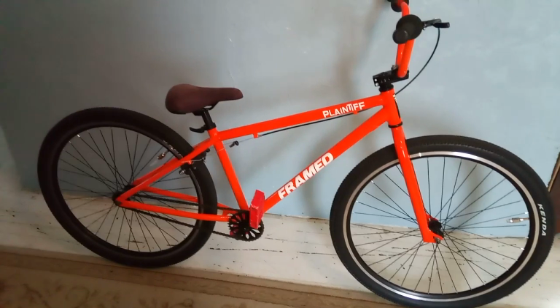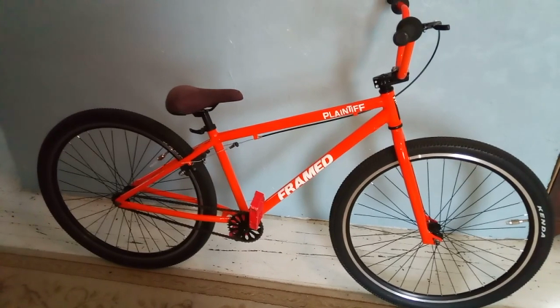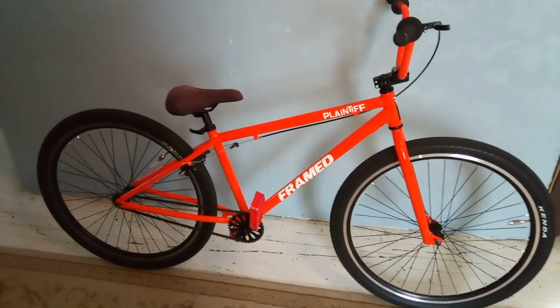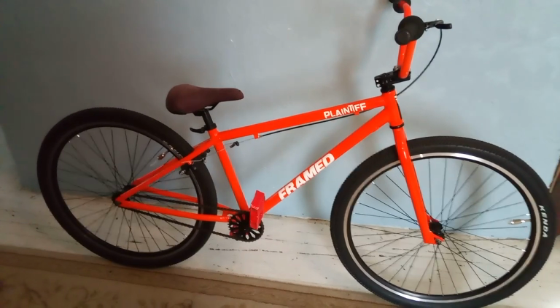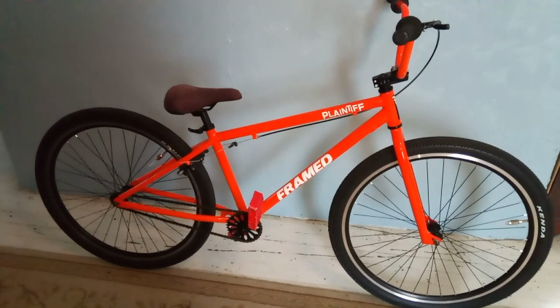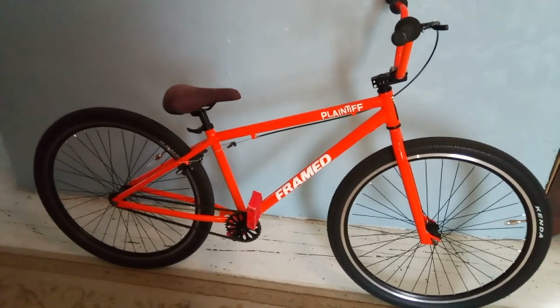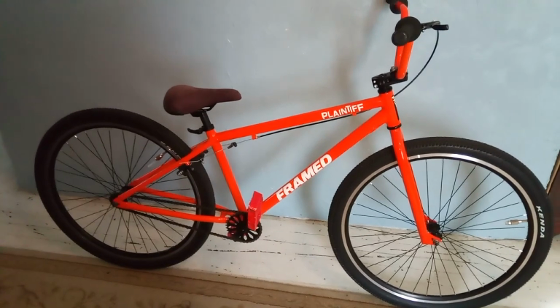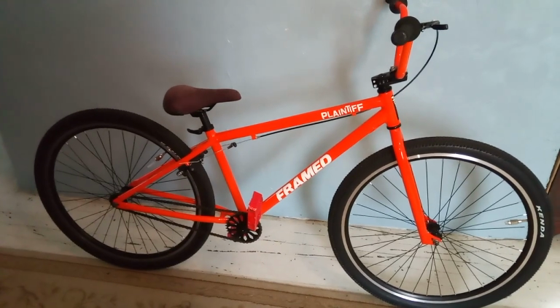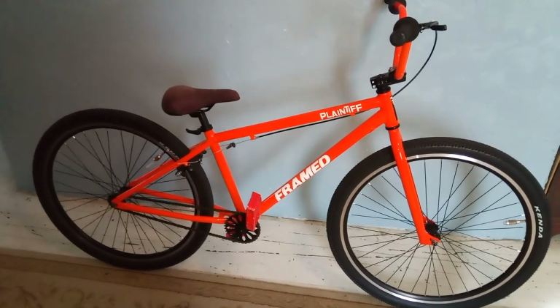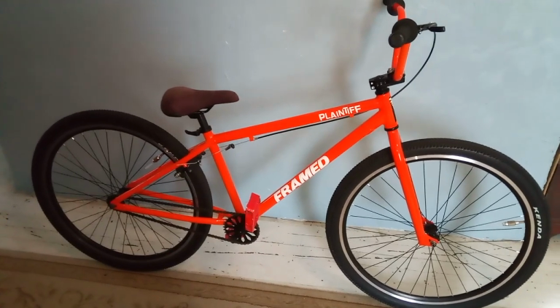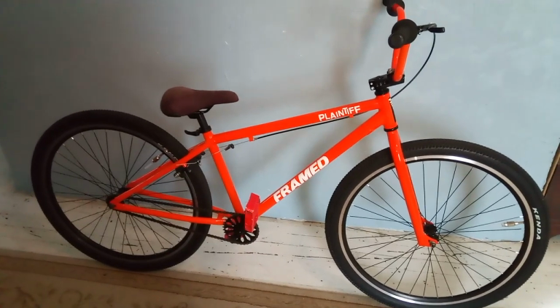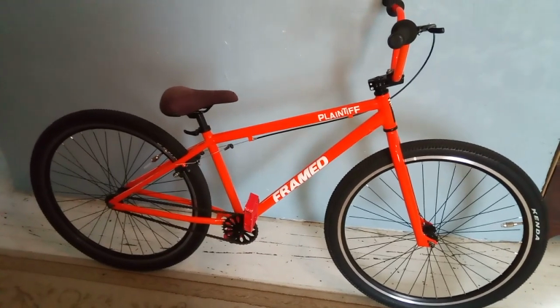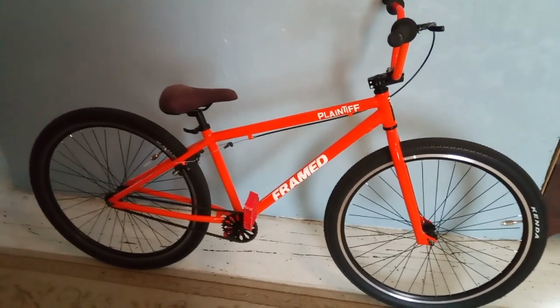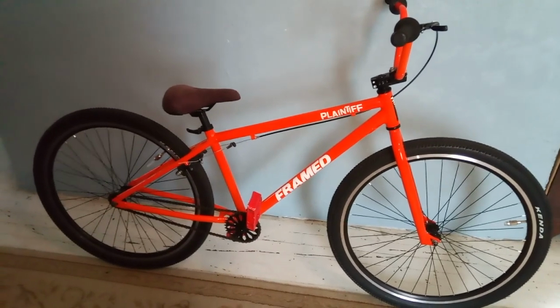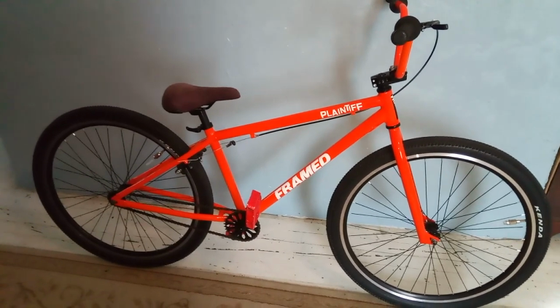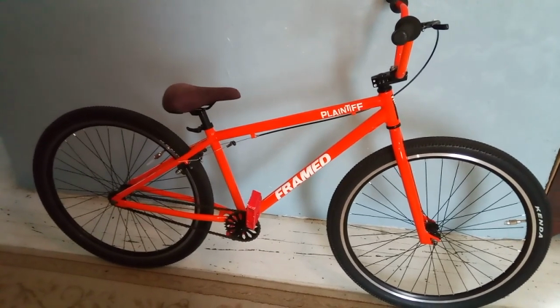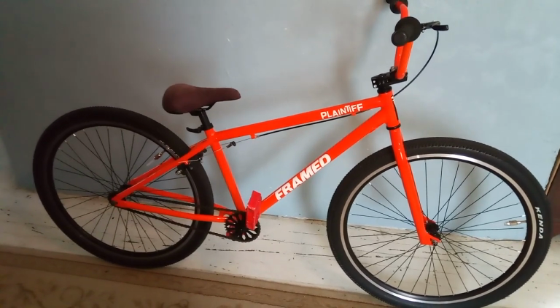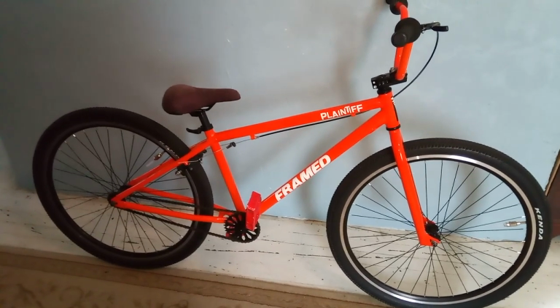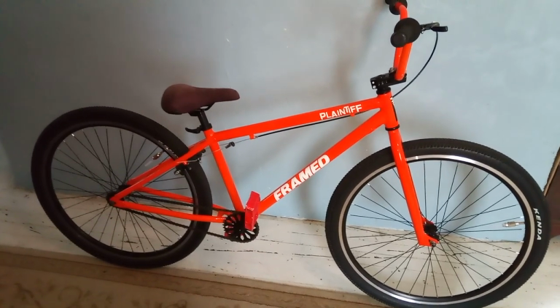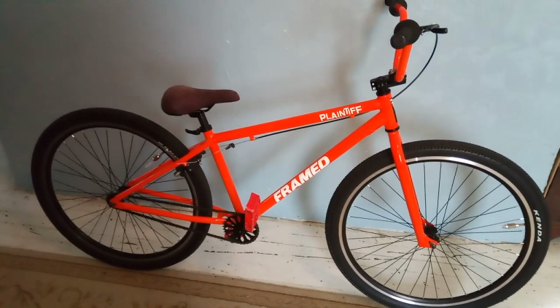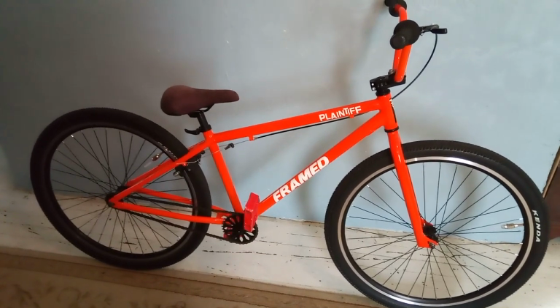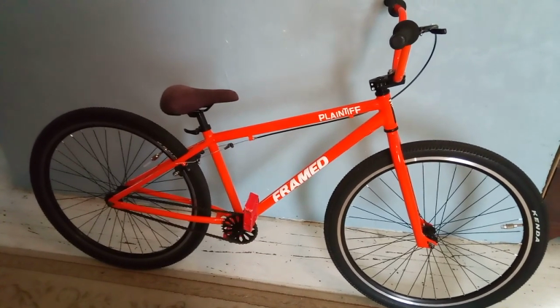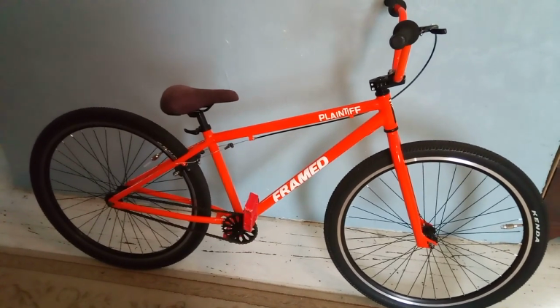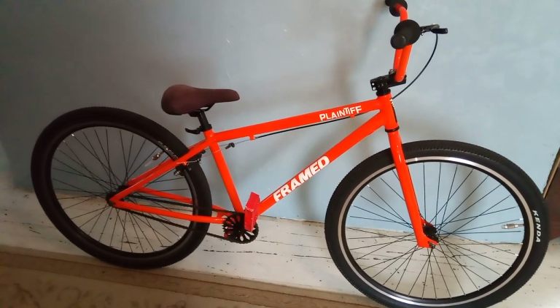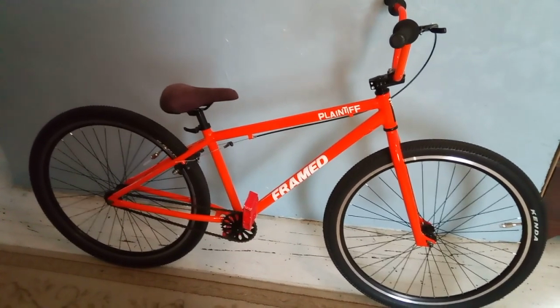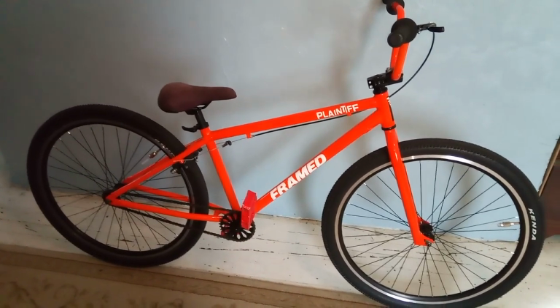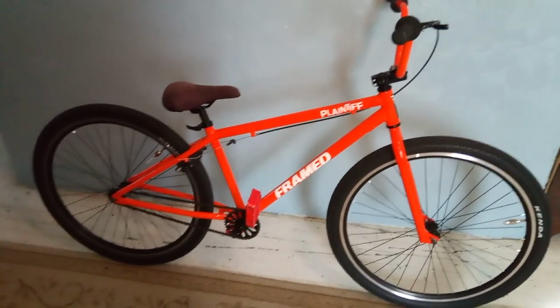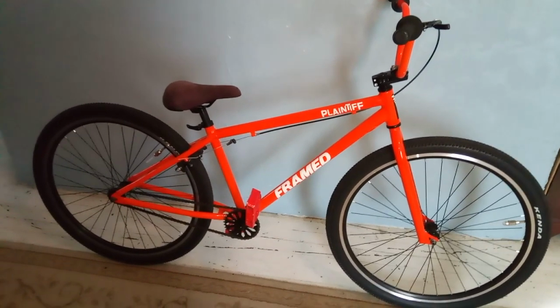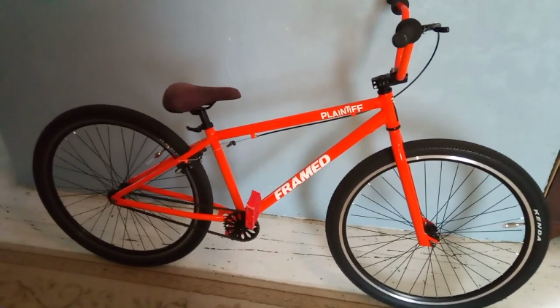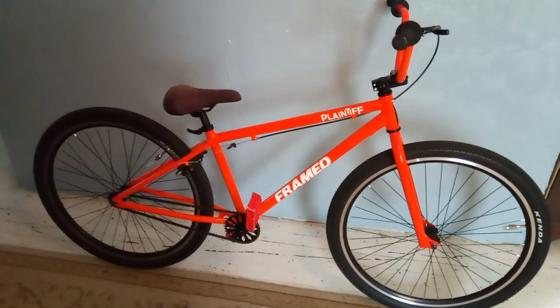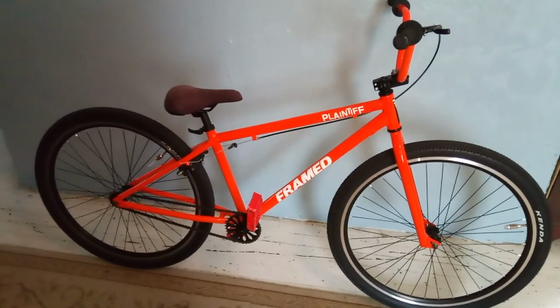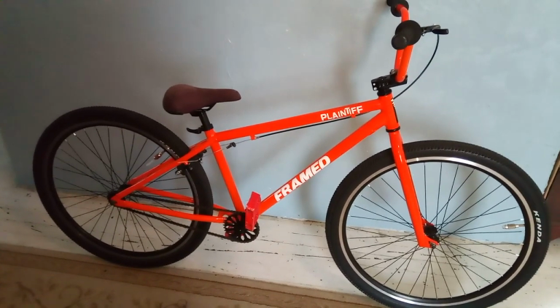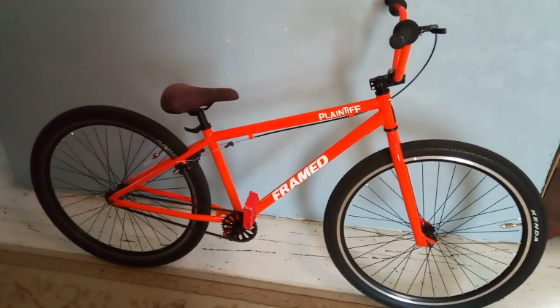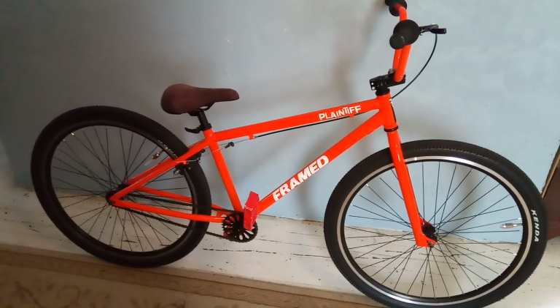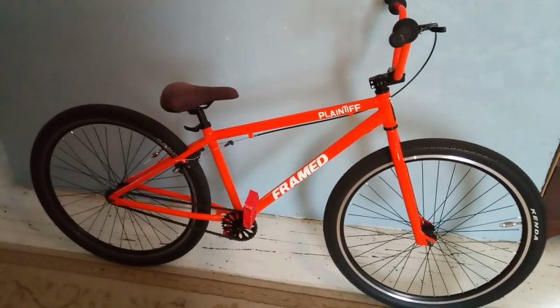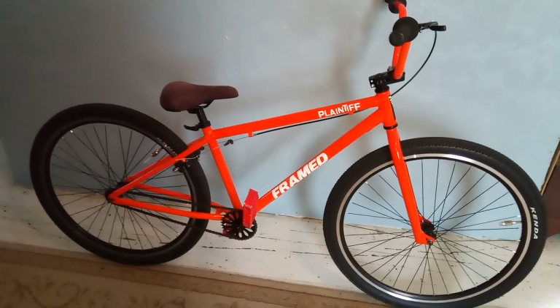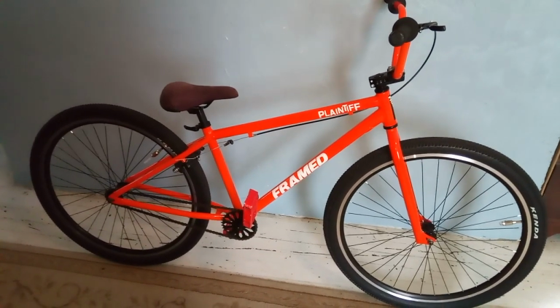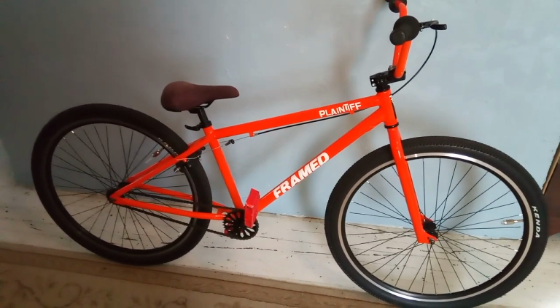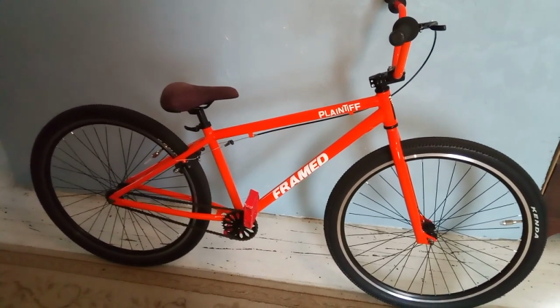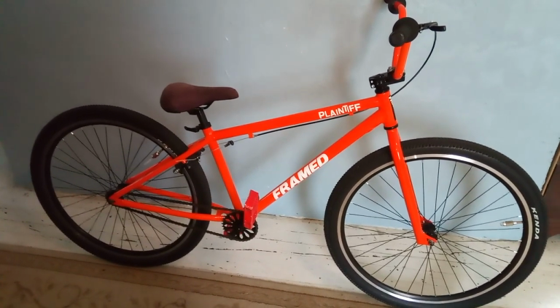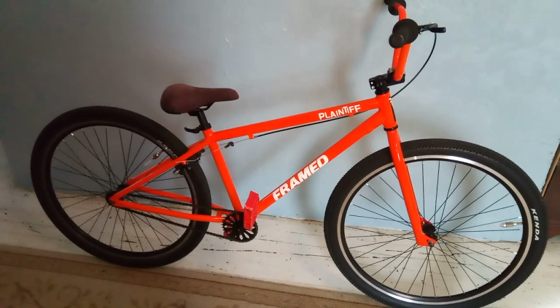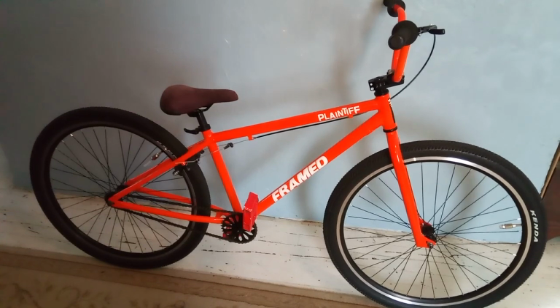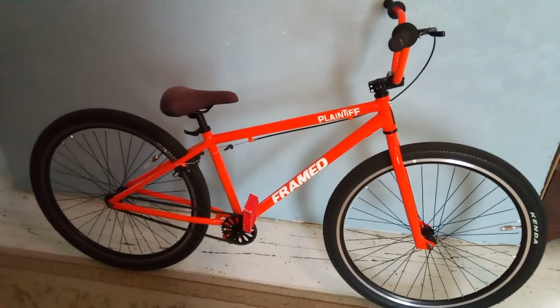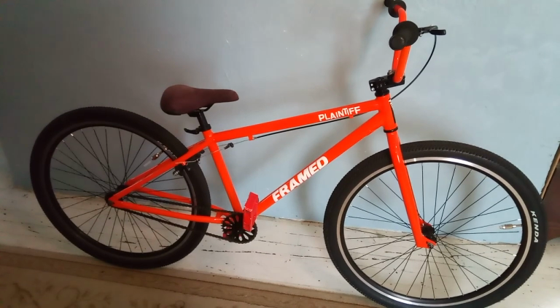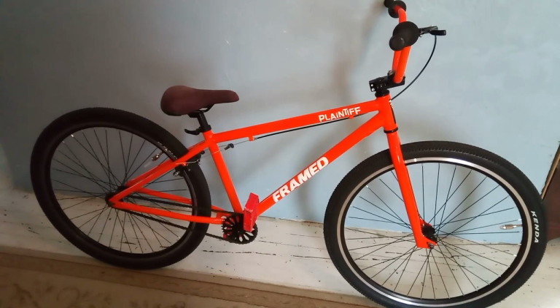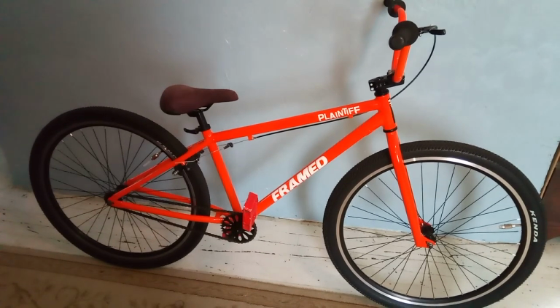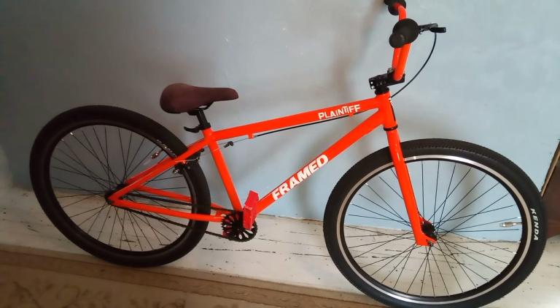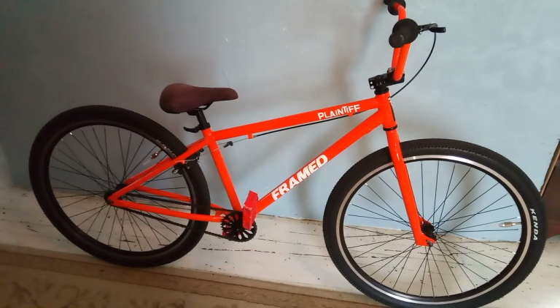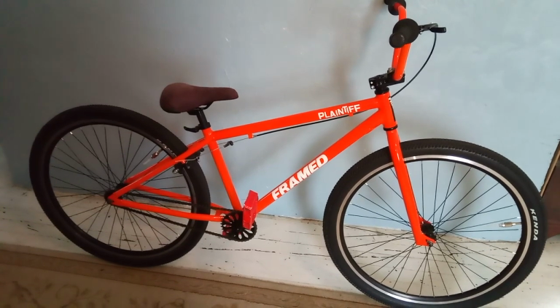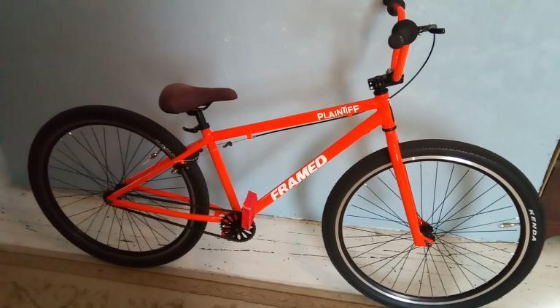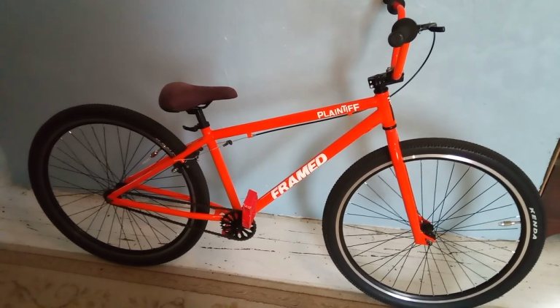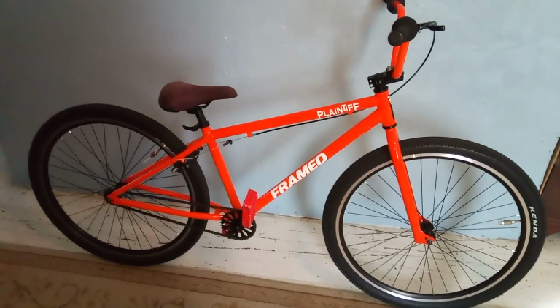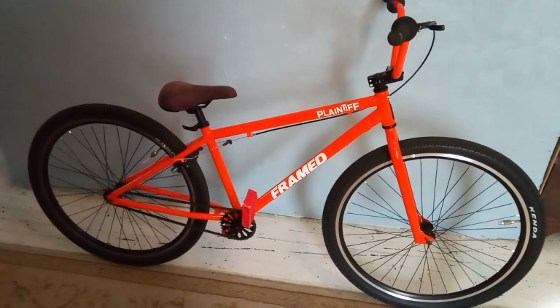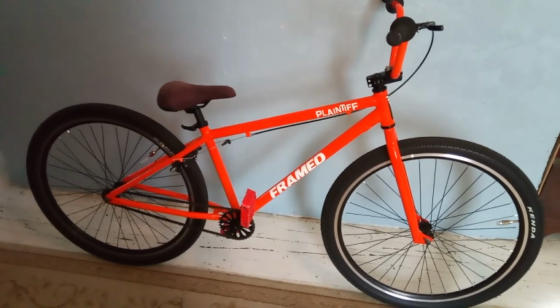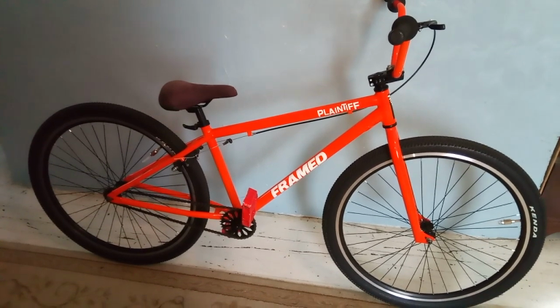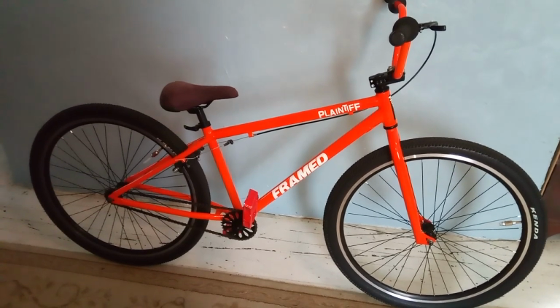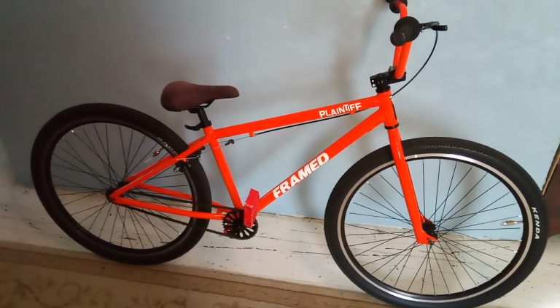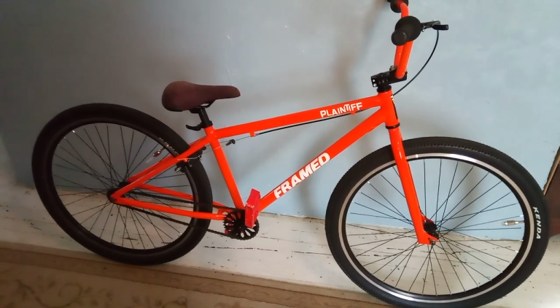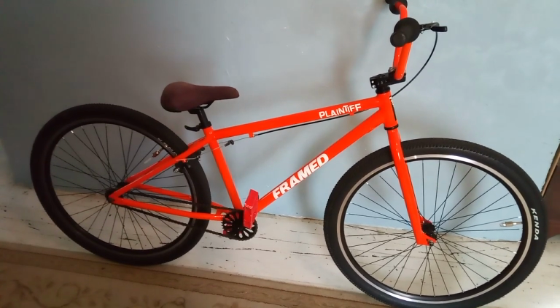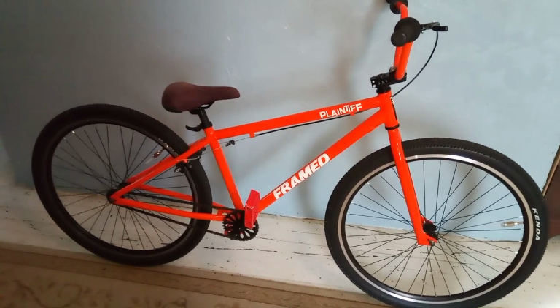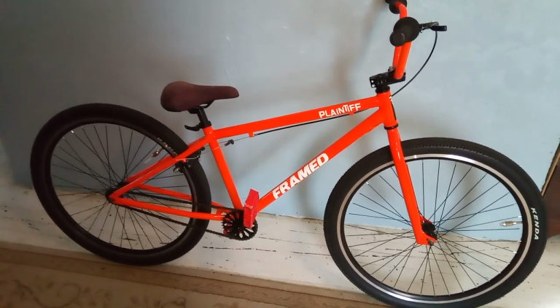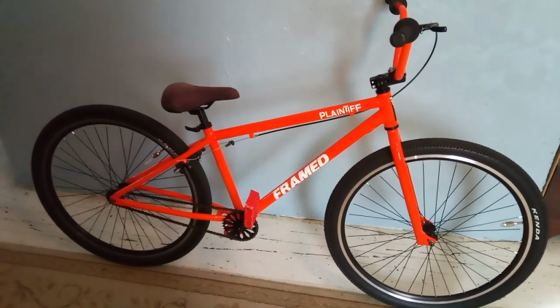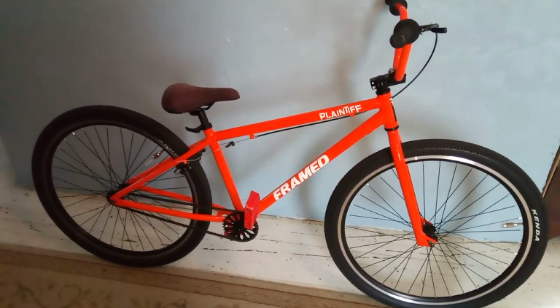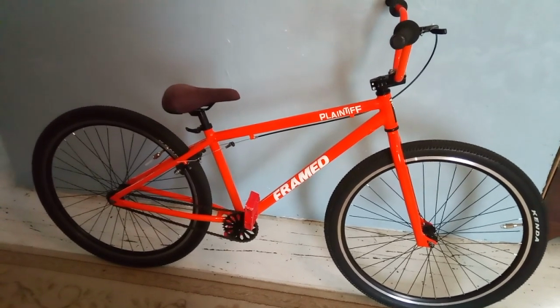It's a Framed Plainiff 29-inch BMX Cruiser. The bike is all stock, except for the red Primo pedals and valve stem caps I put on it.